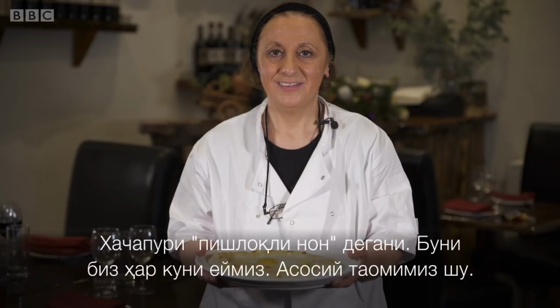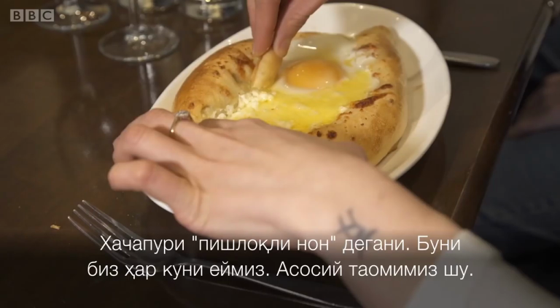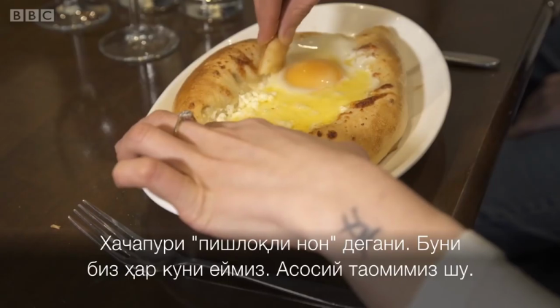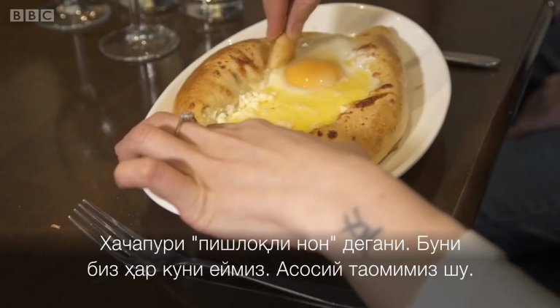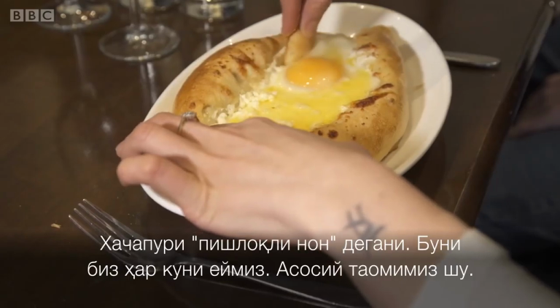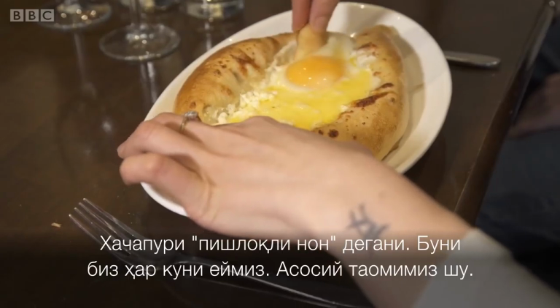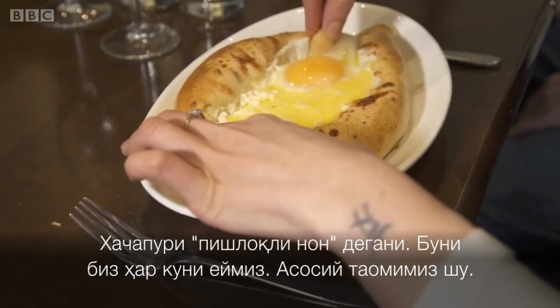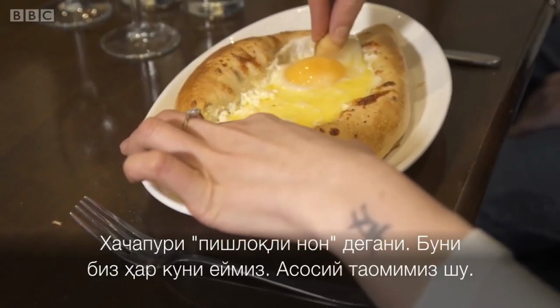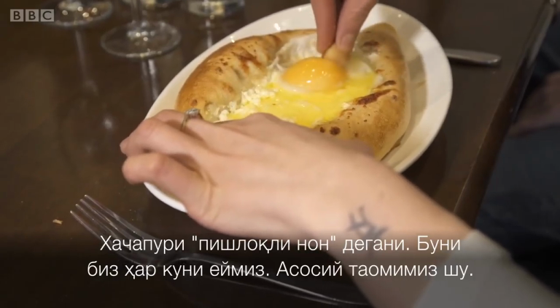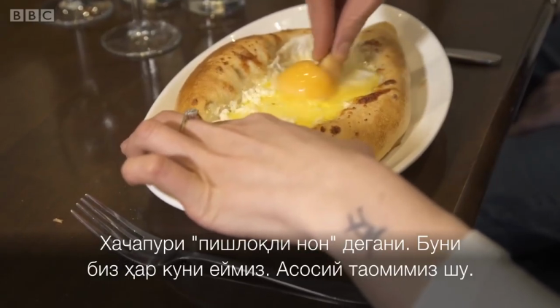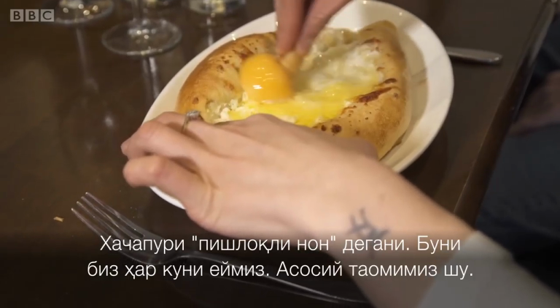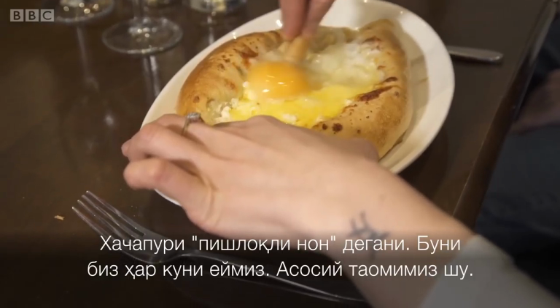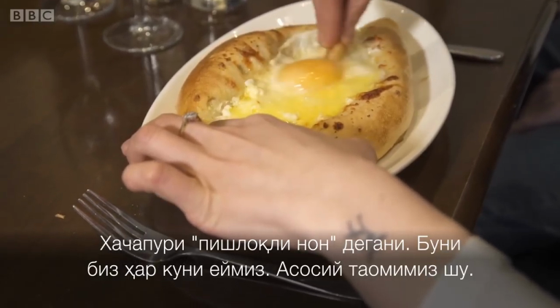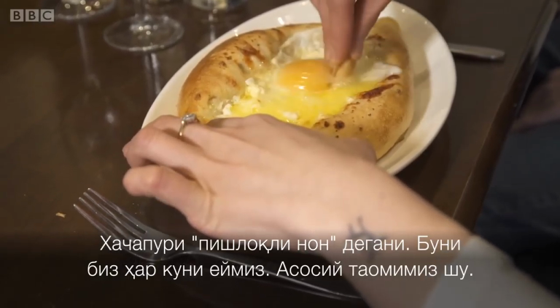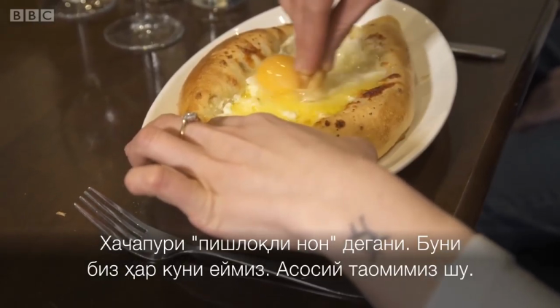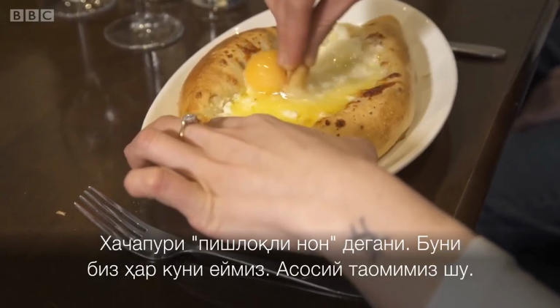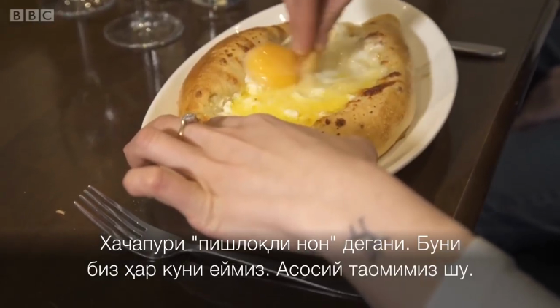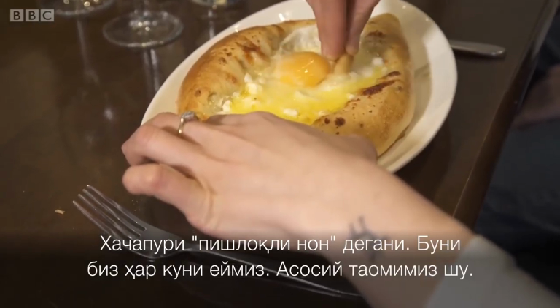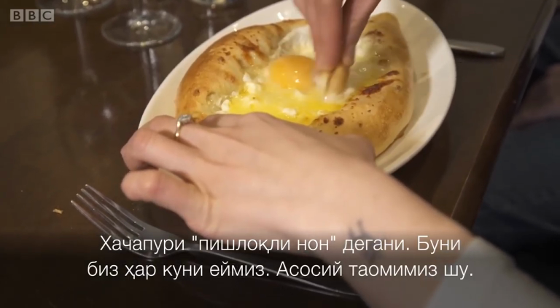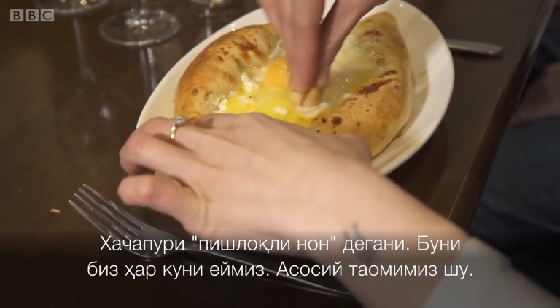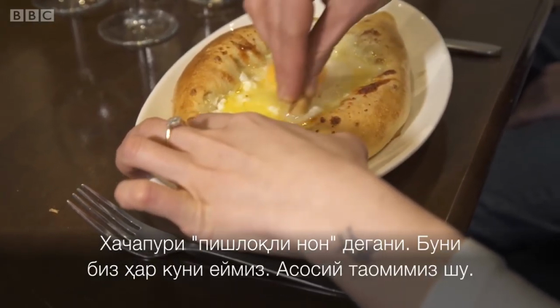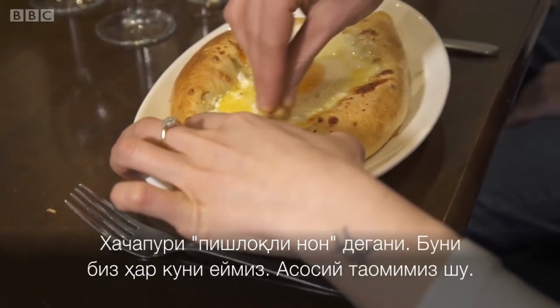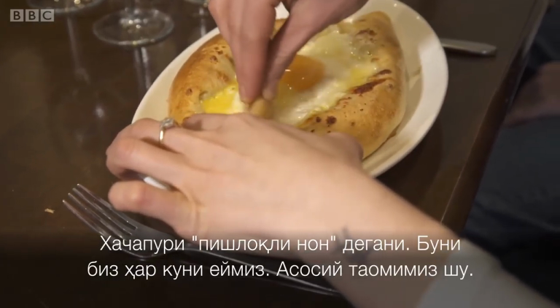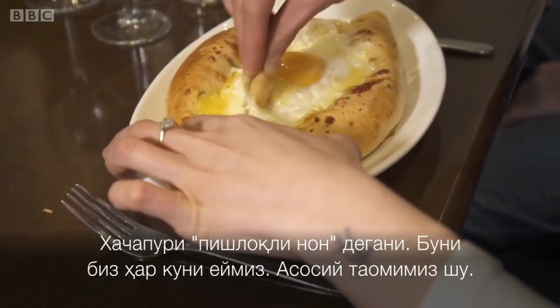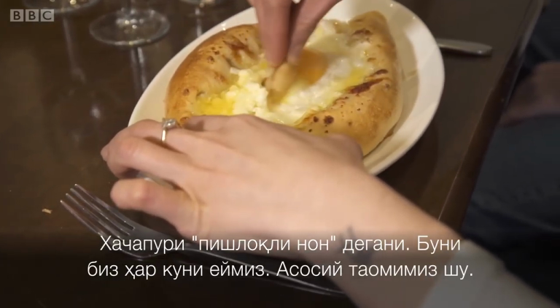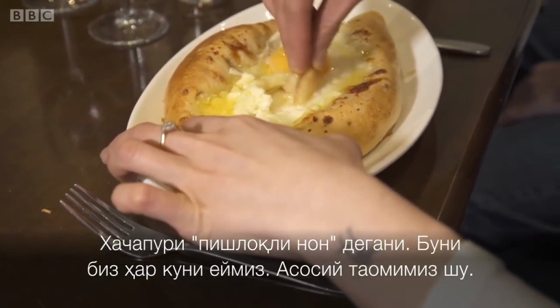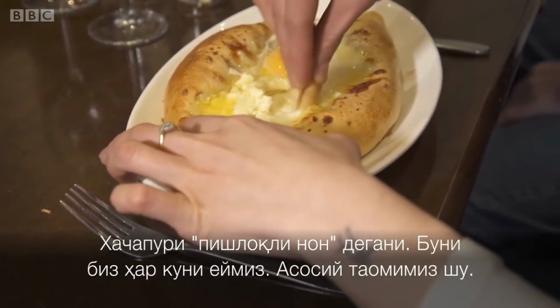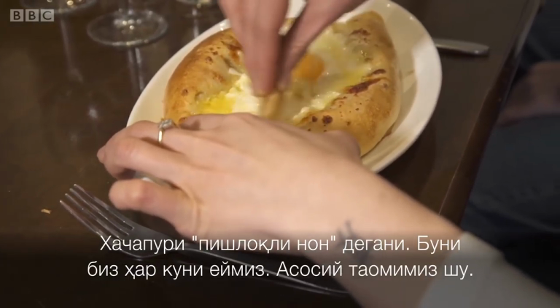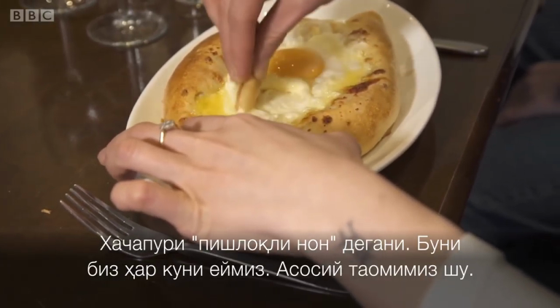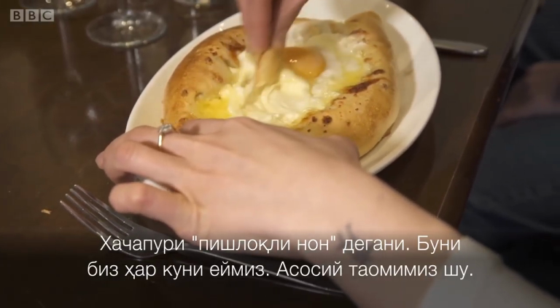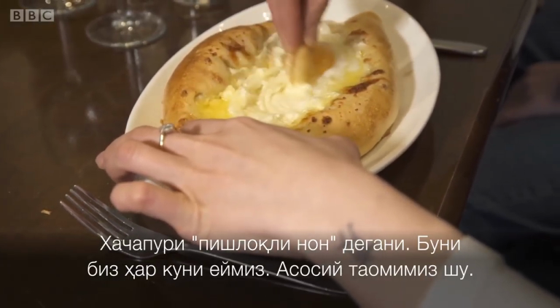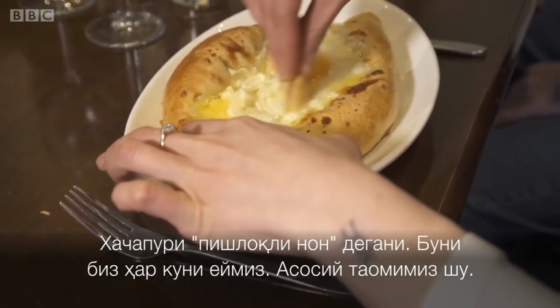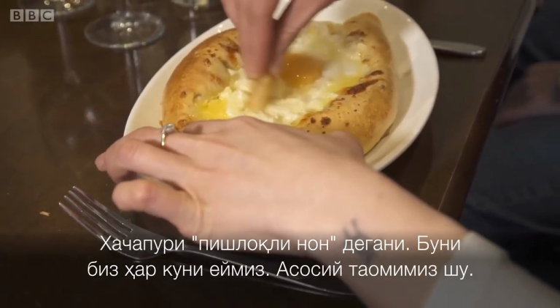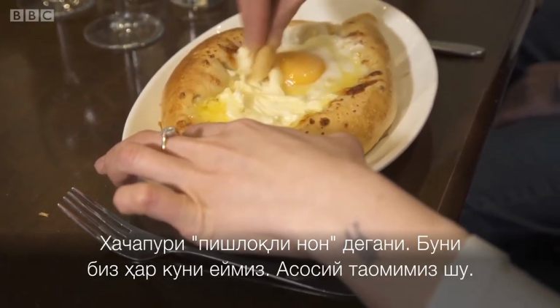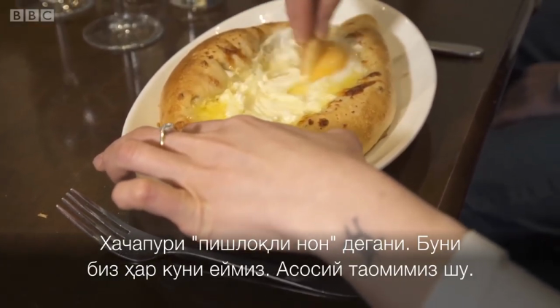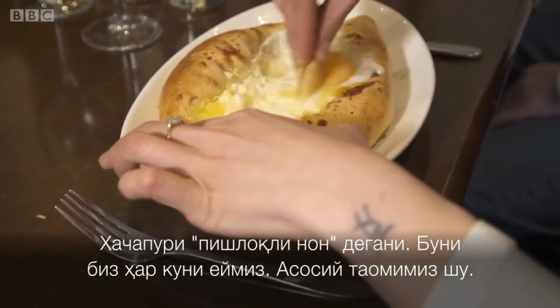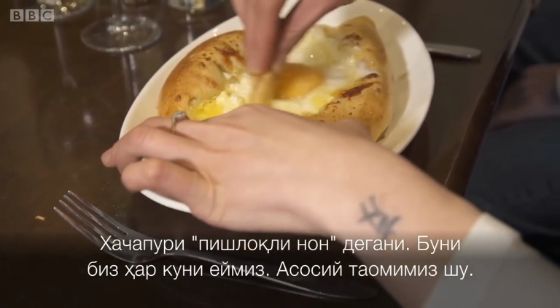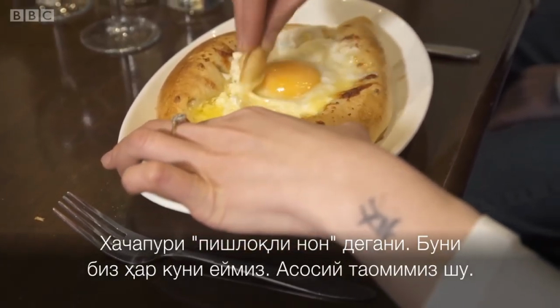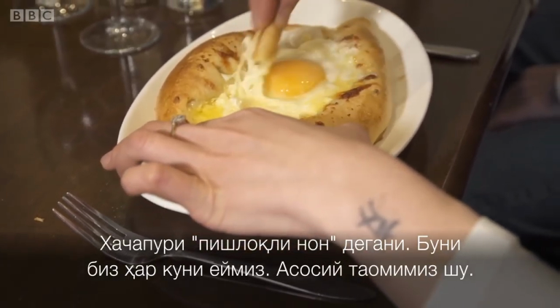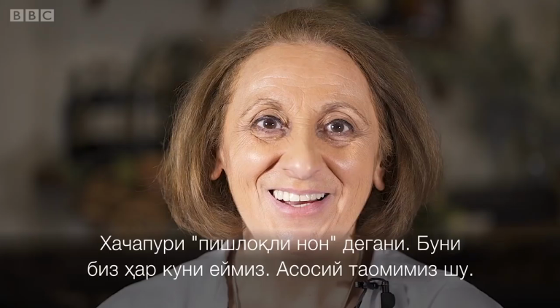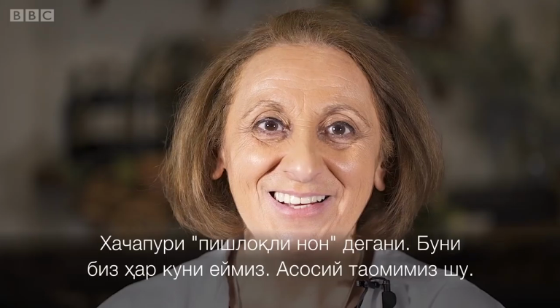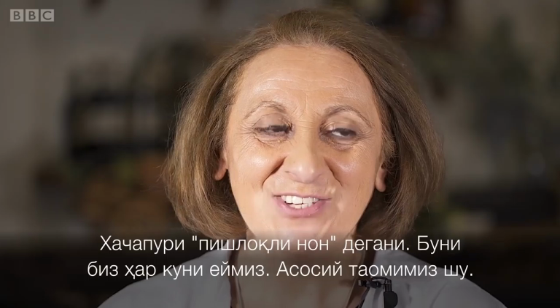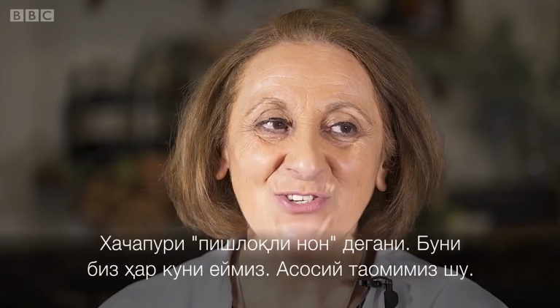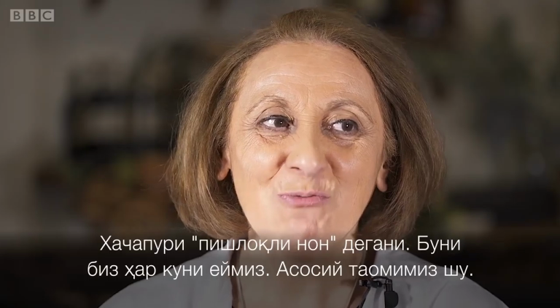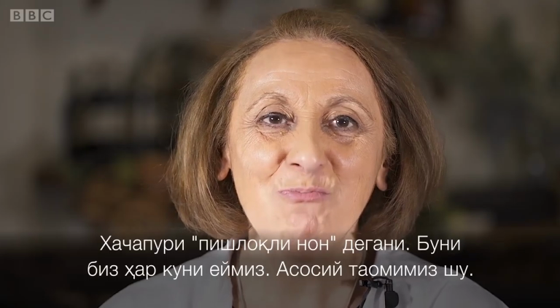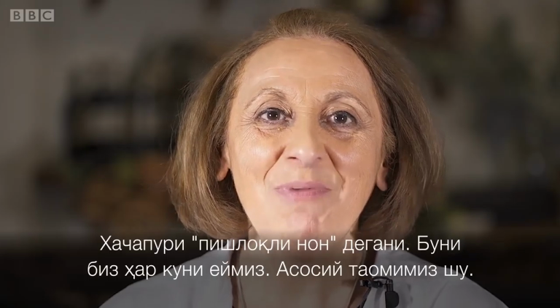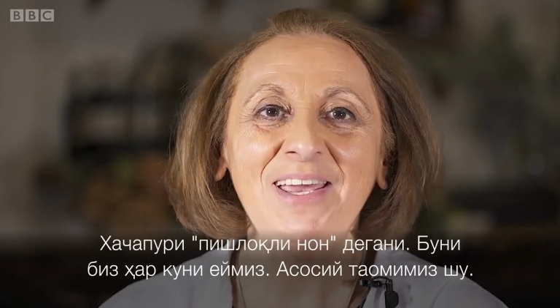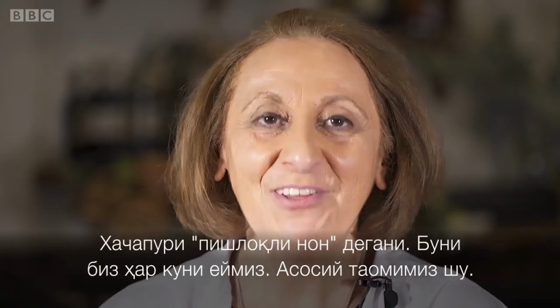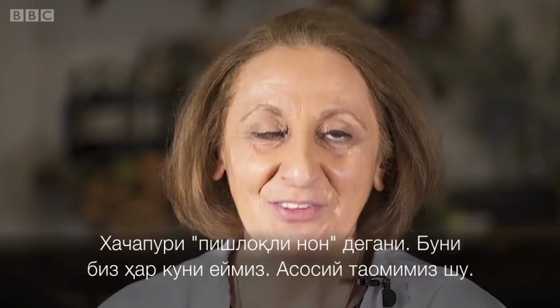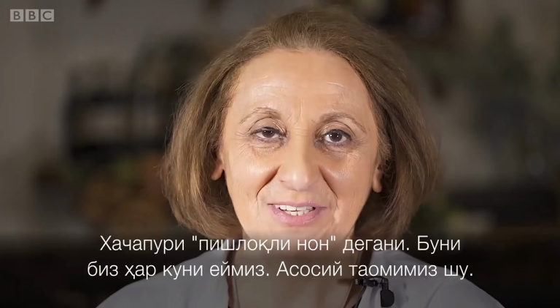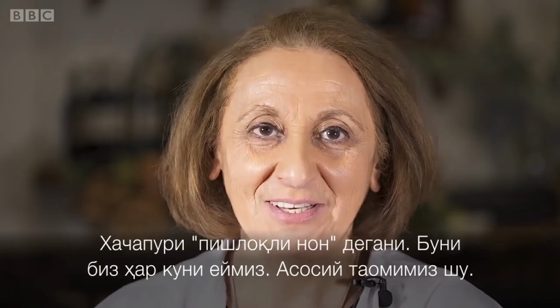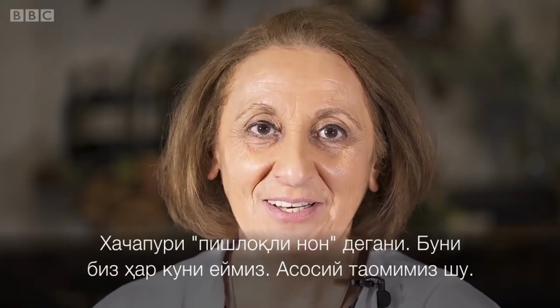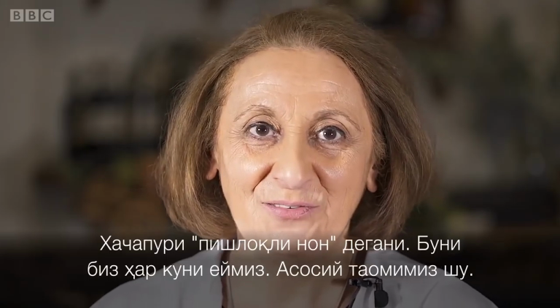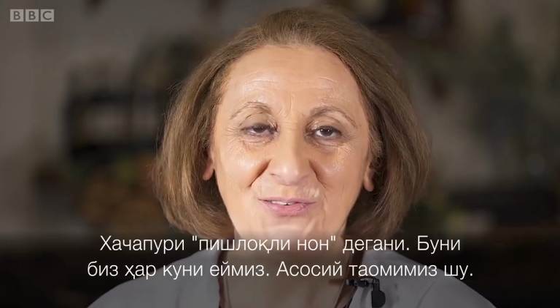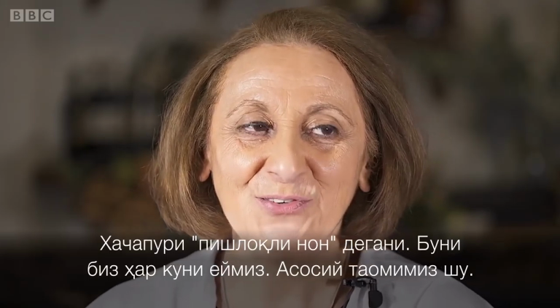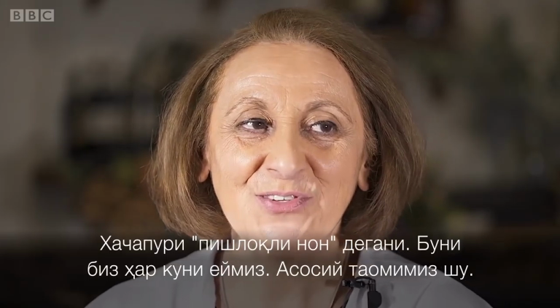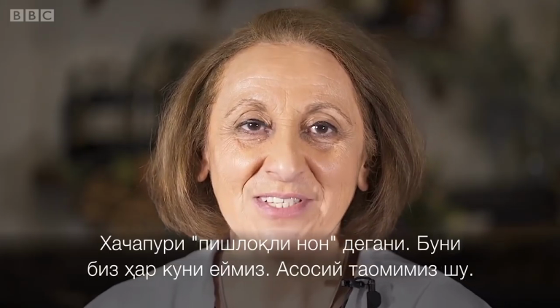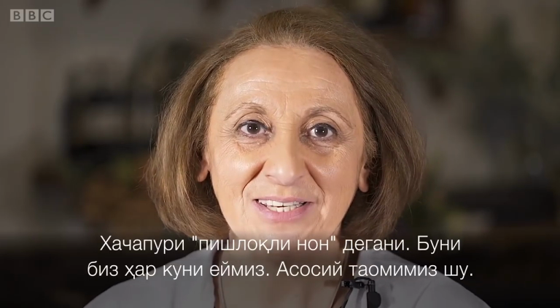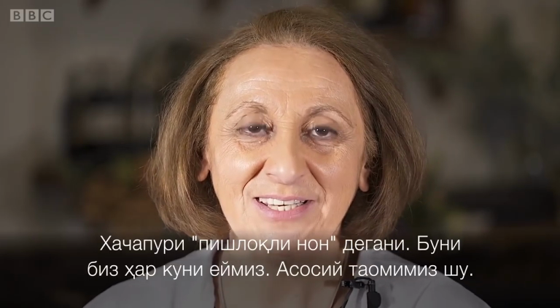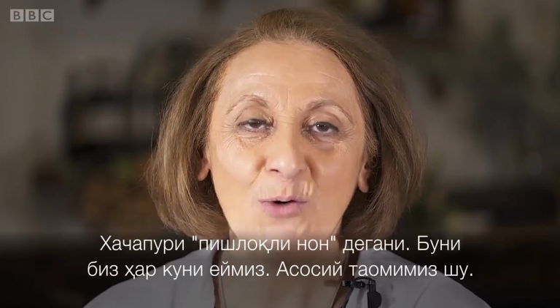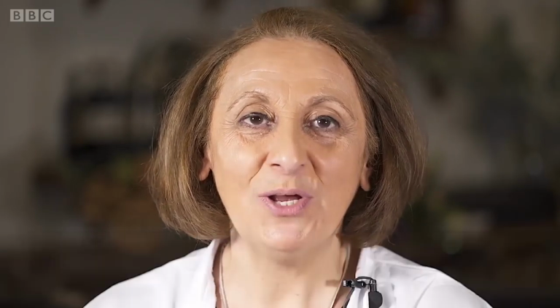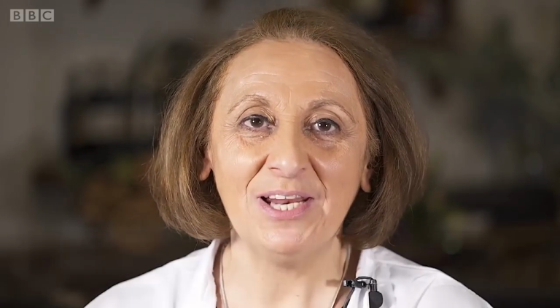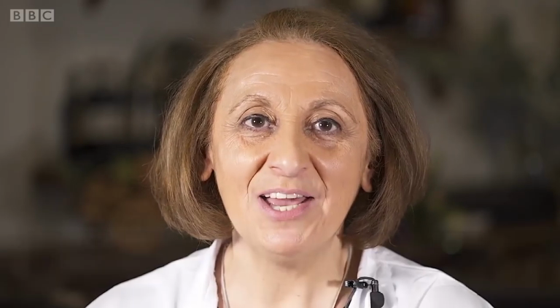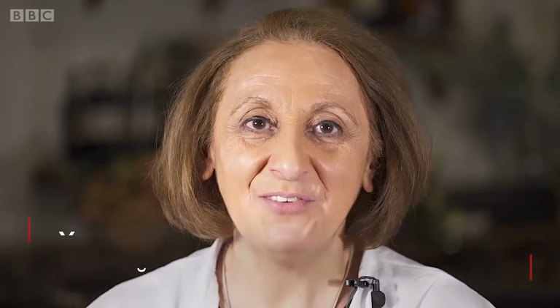Khachapuri means cheese bread. We eat it every day — it's so much a part of our life.